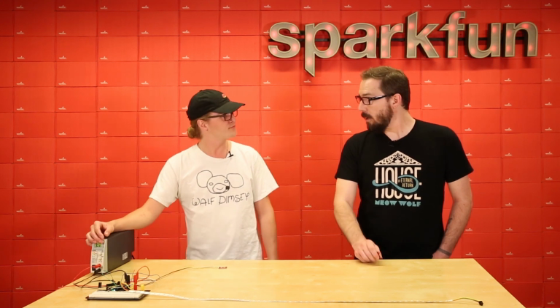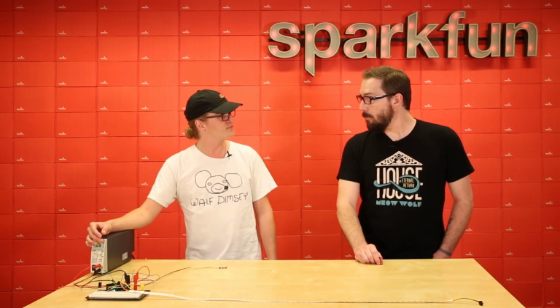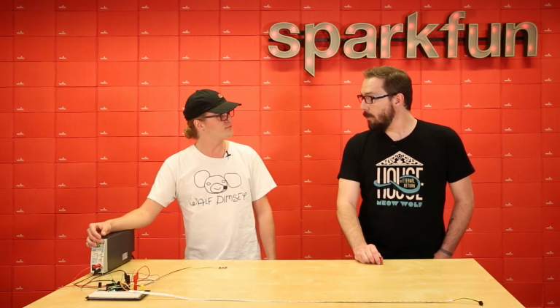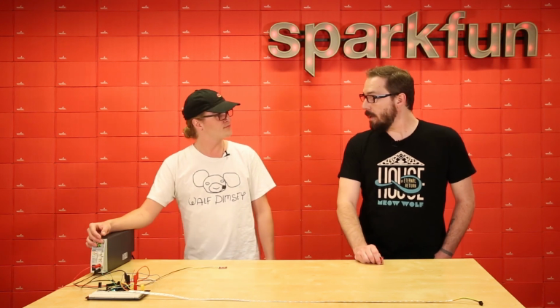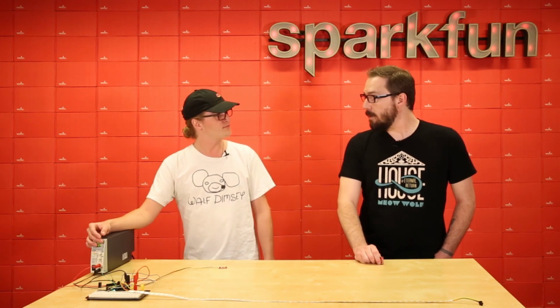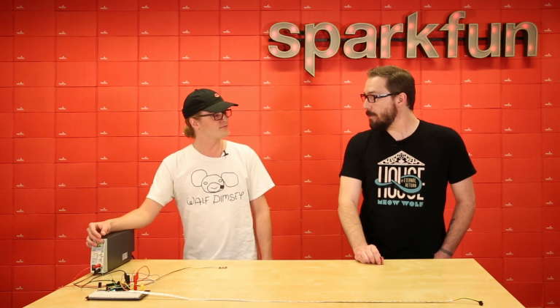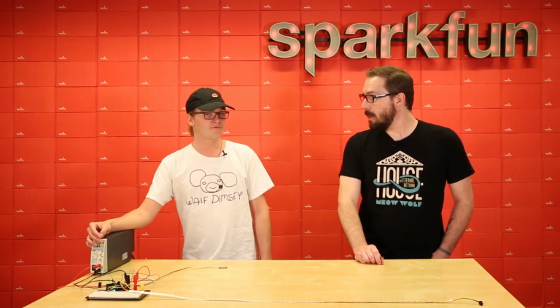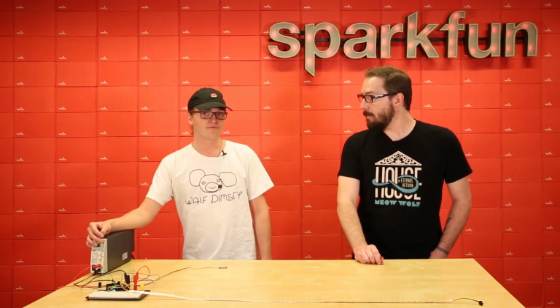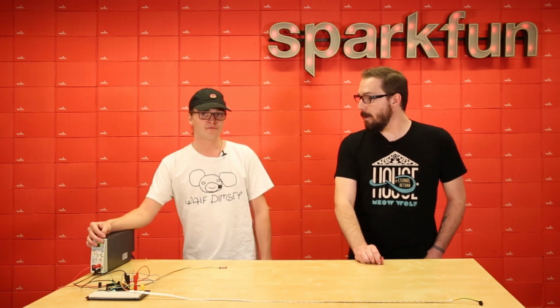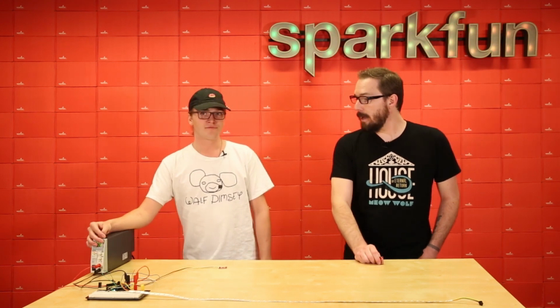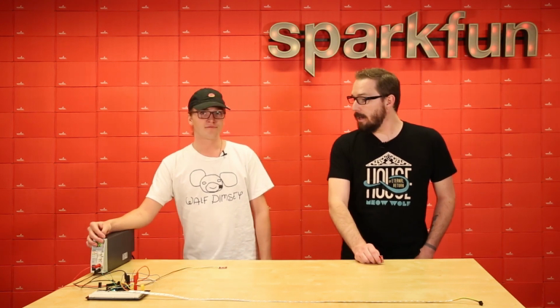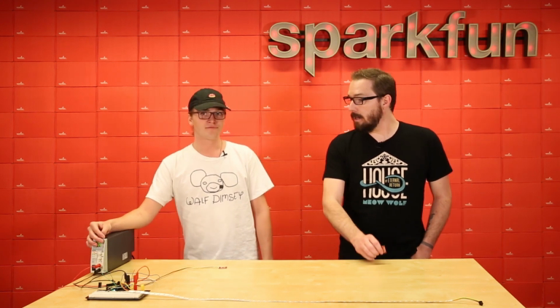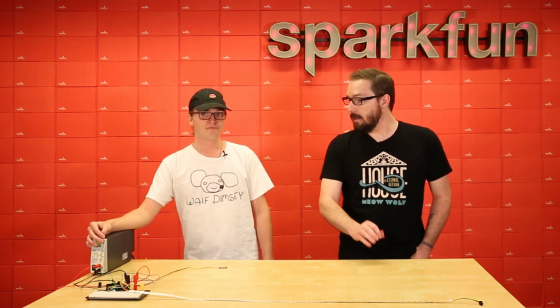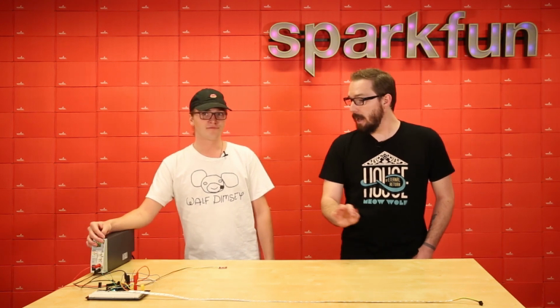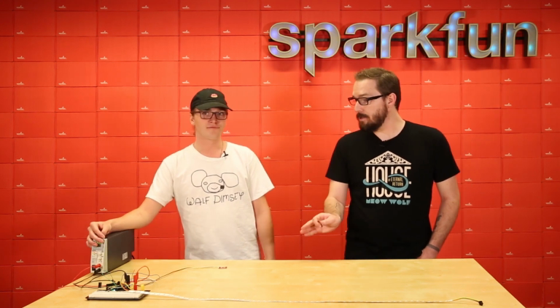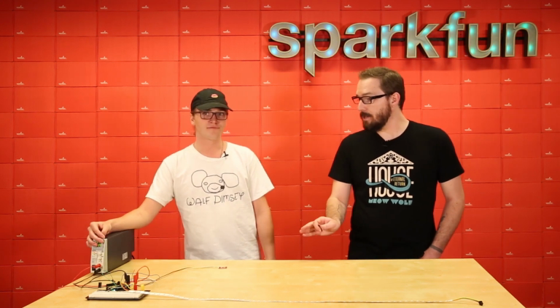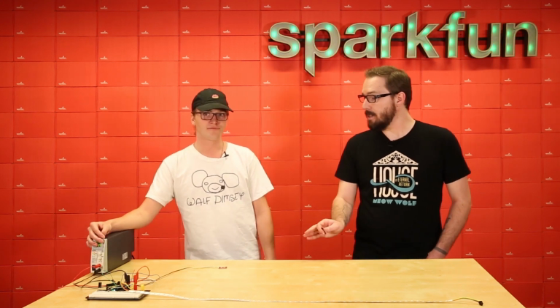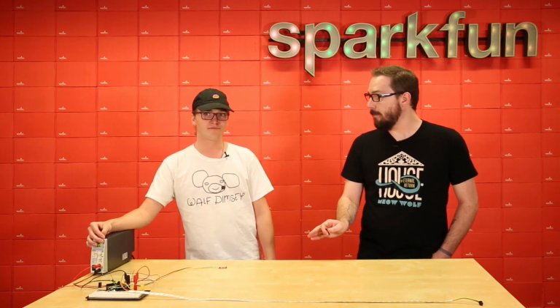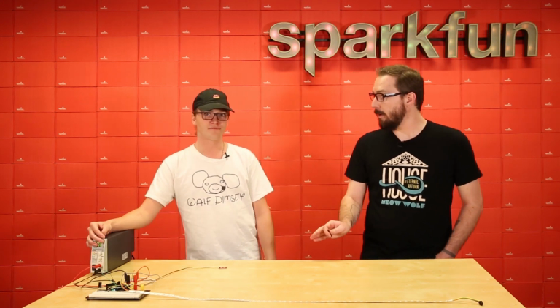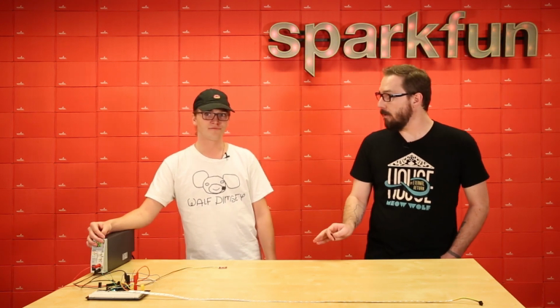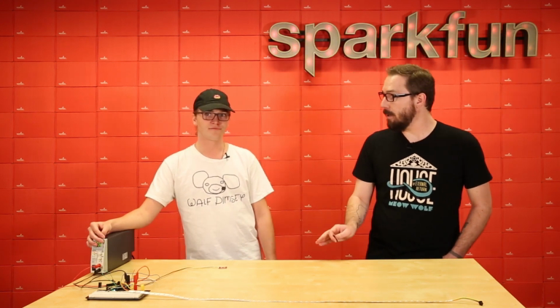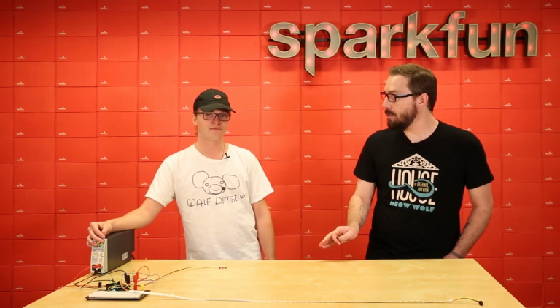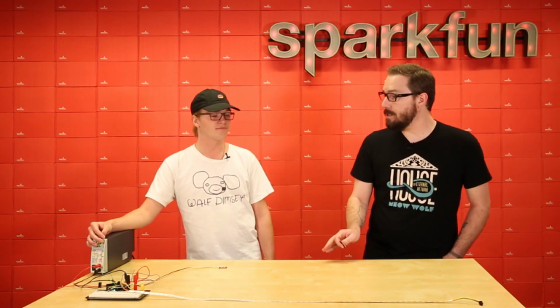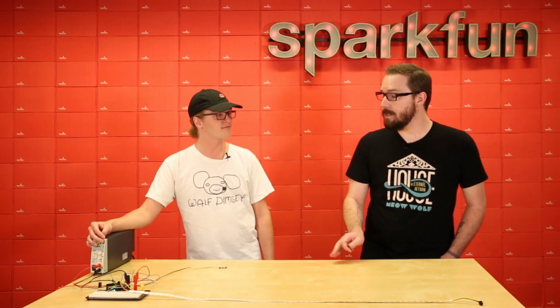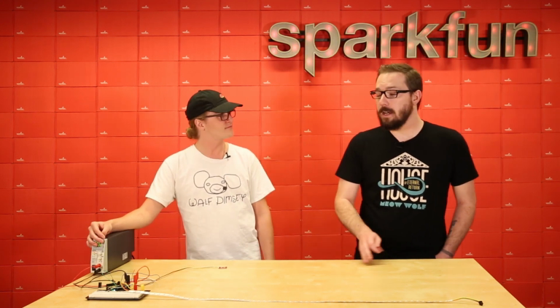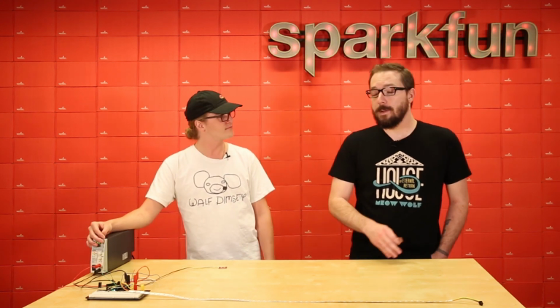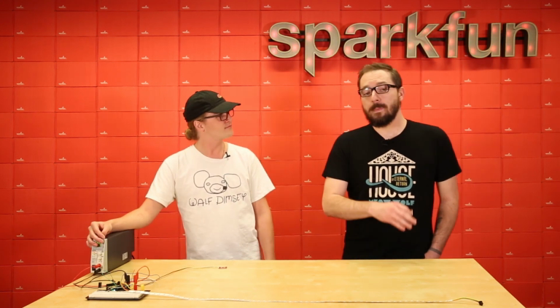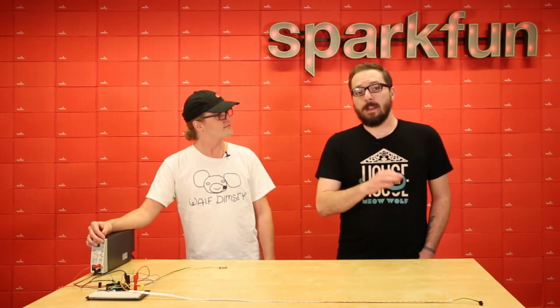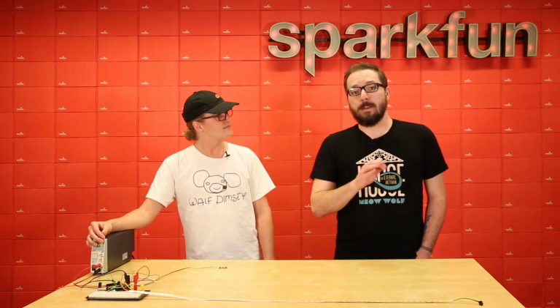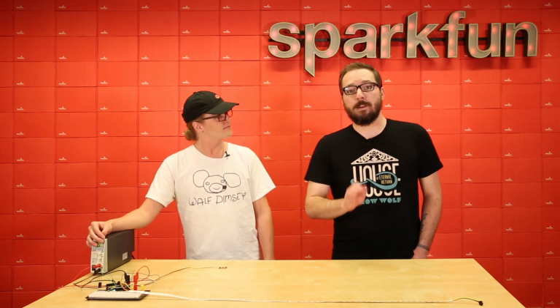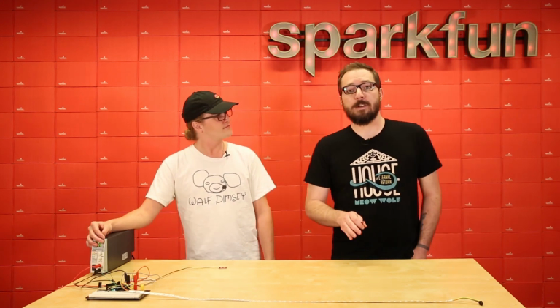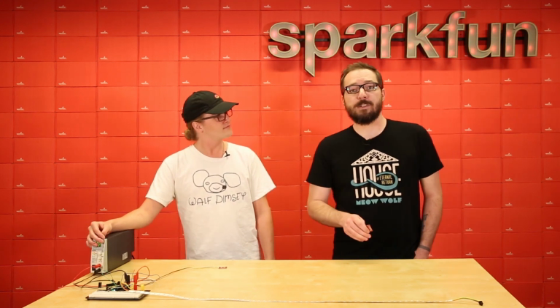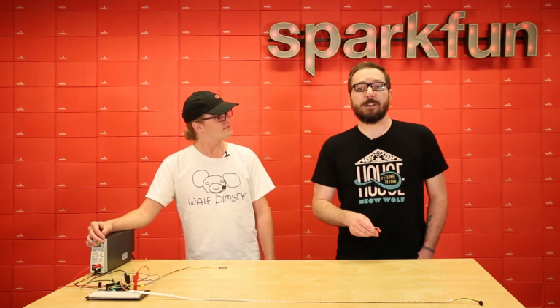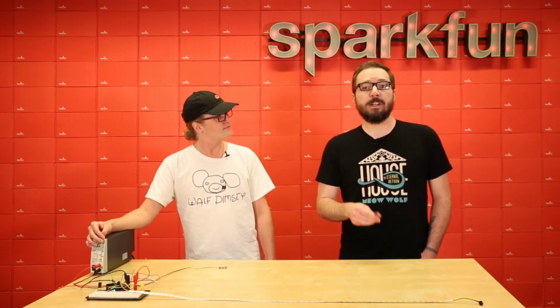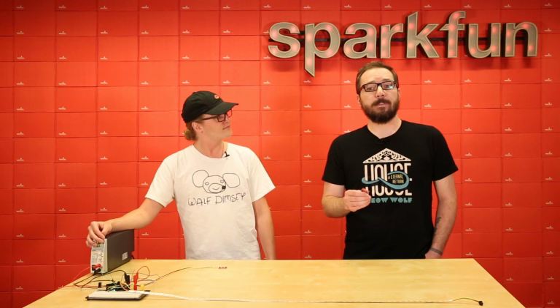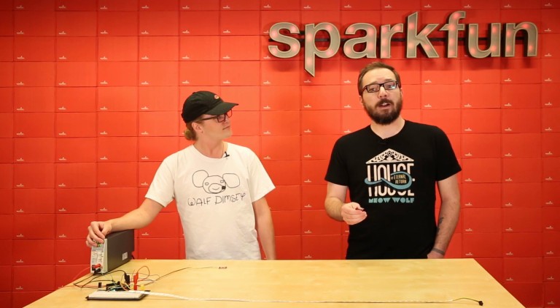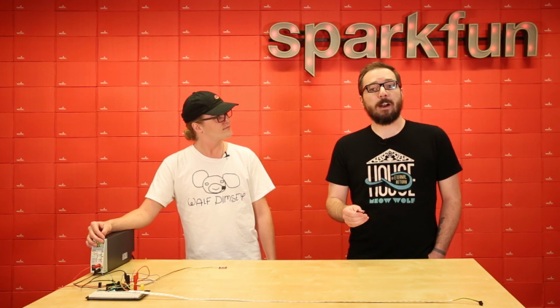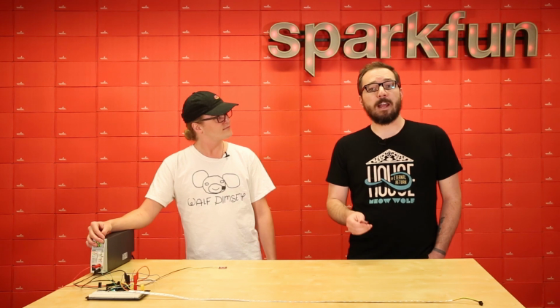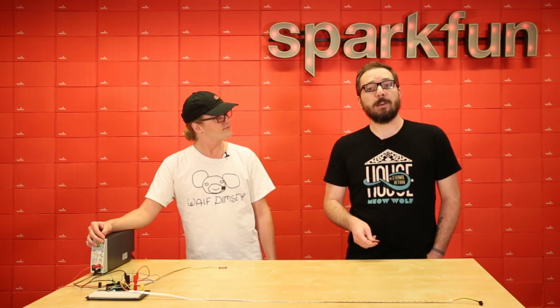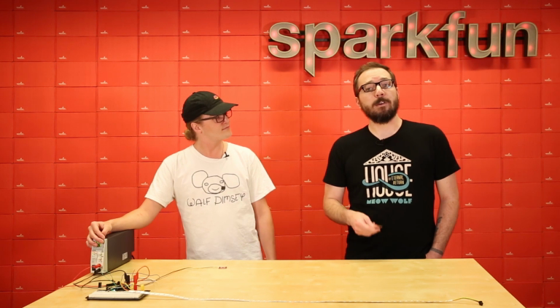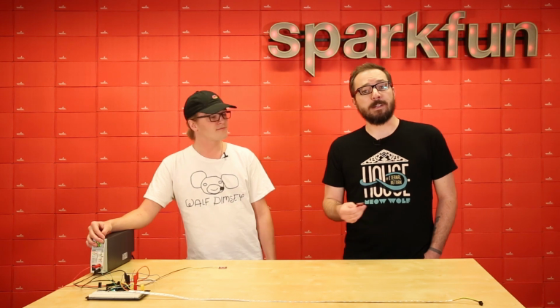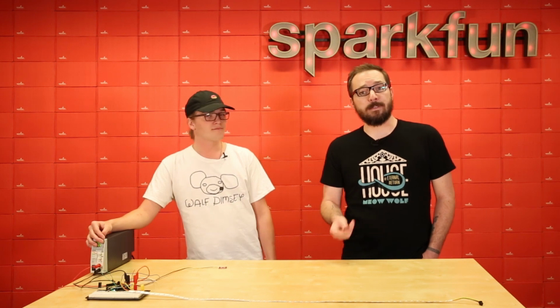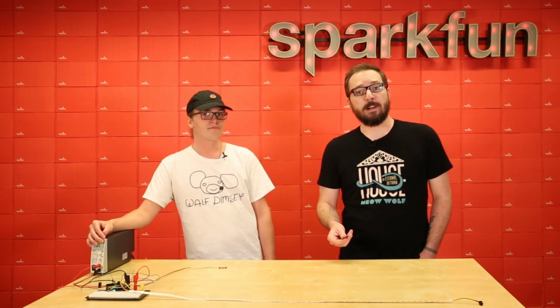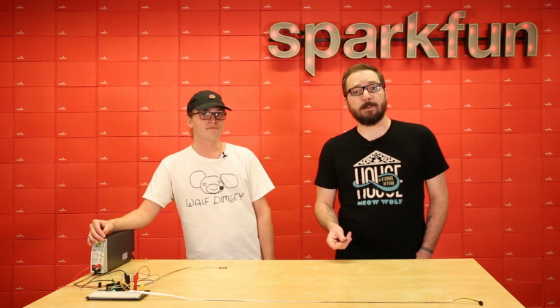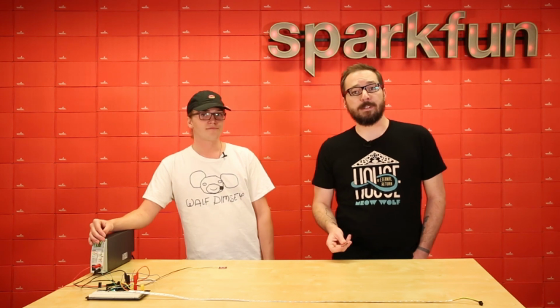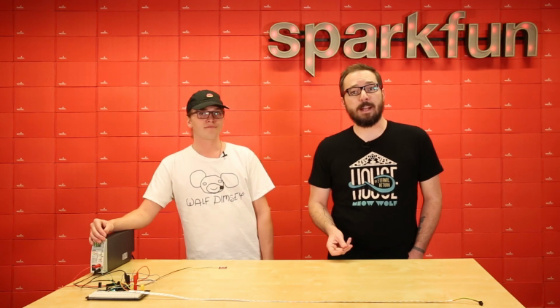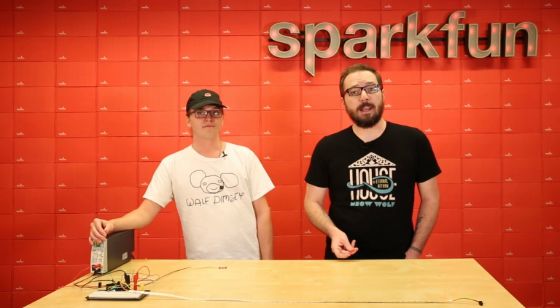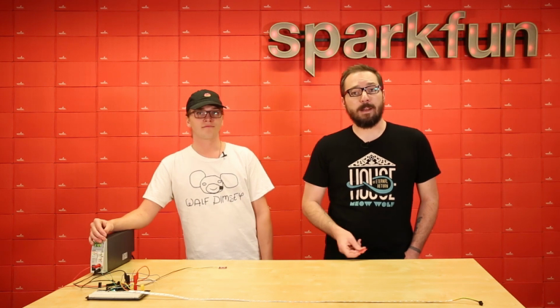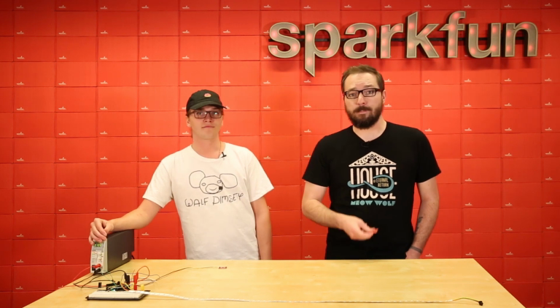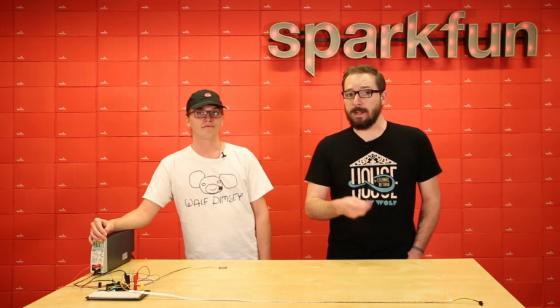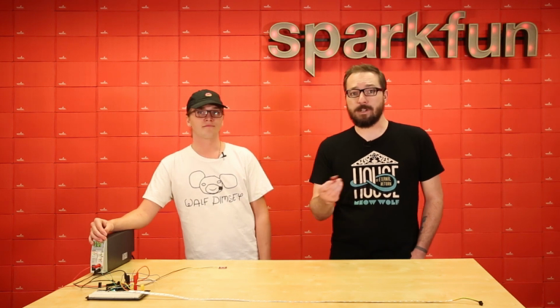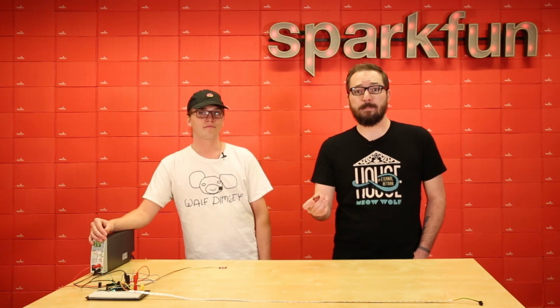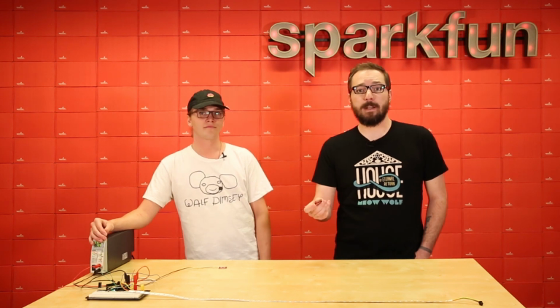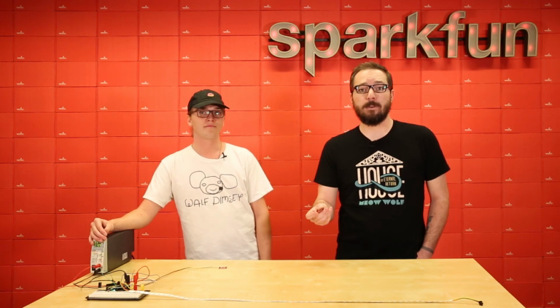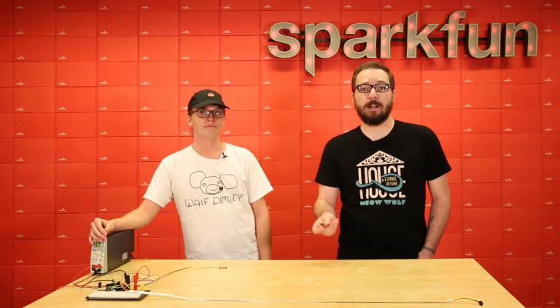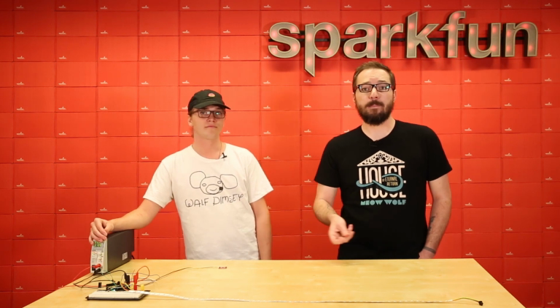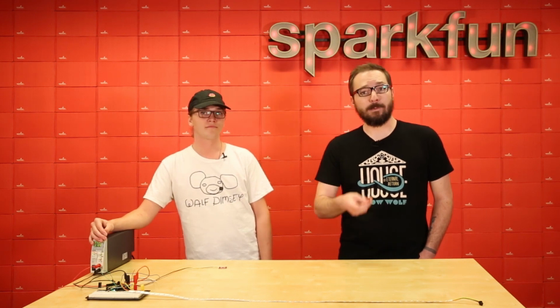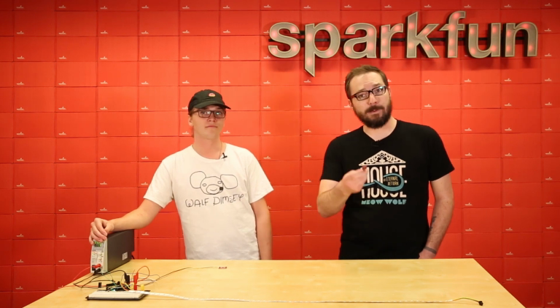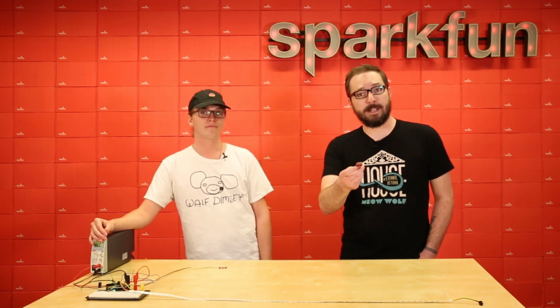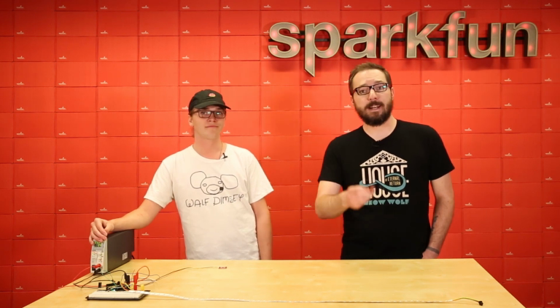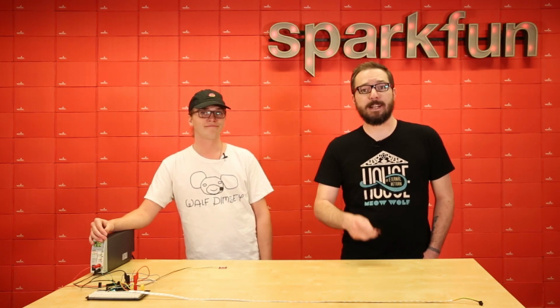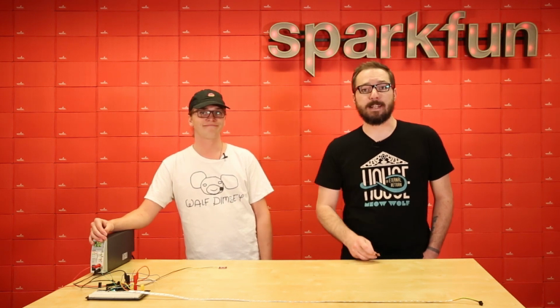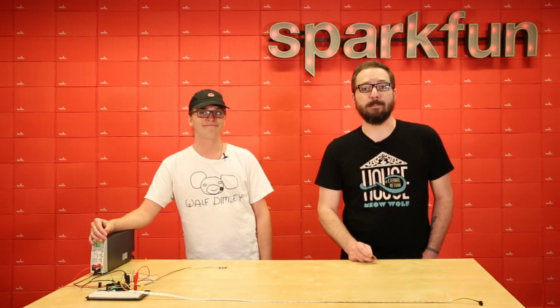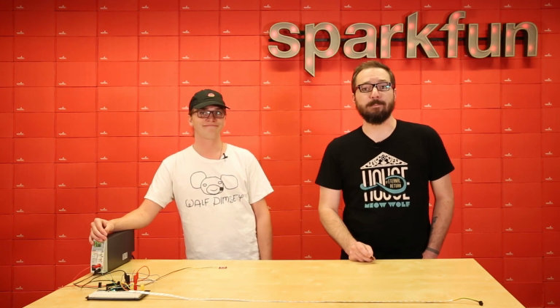Great, well thank you for stopping by and answering some of our questions. If you're interested in the VR IMU, it is available today — make sure to pick one up, and we'll see you next time.